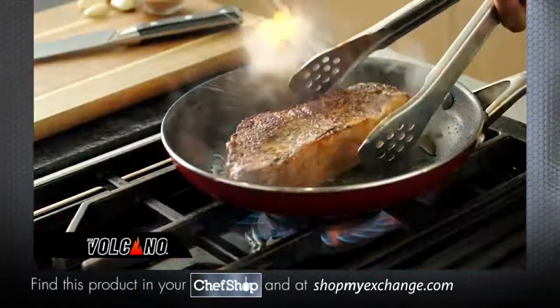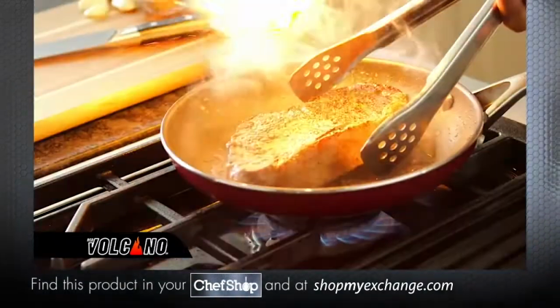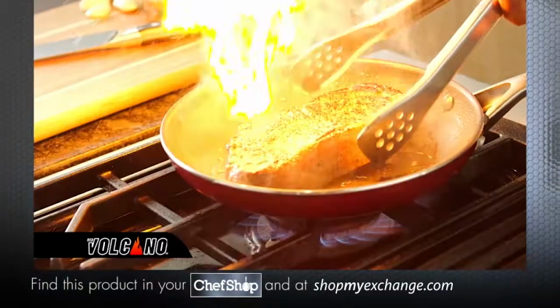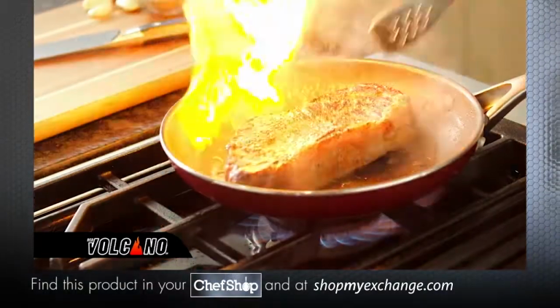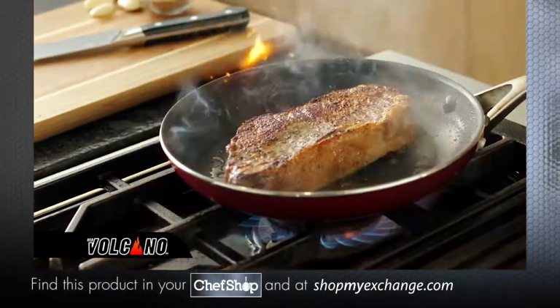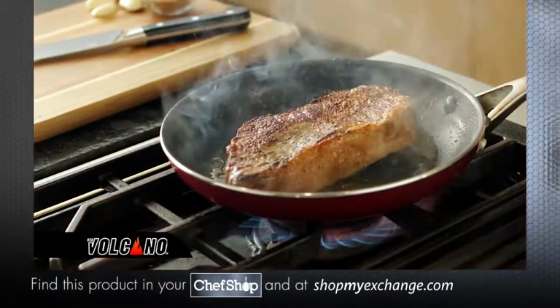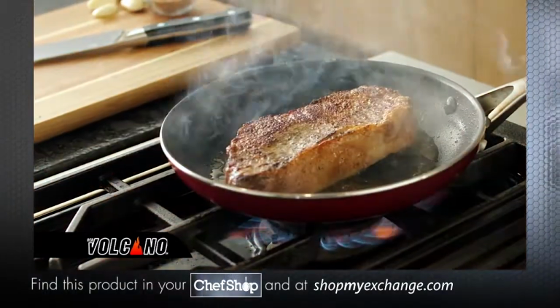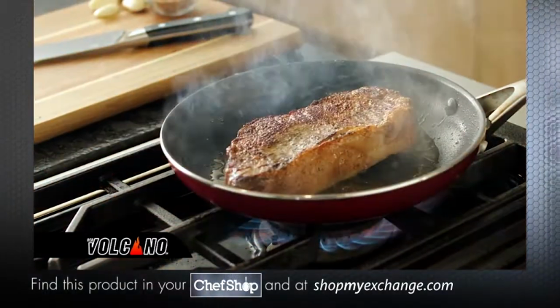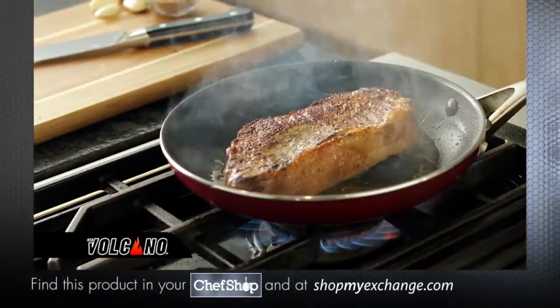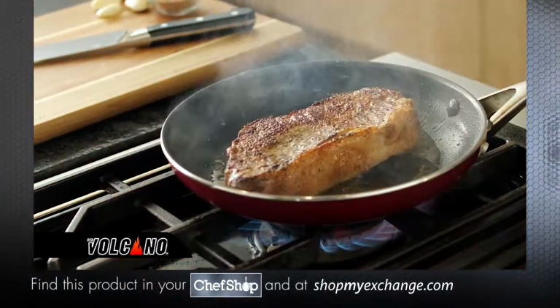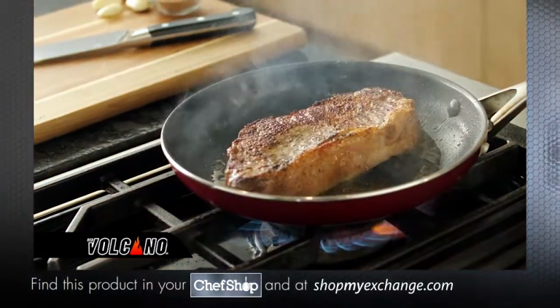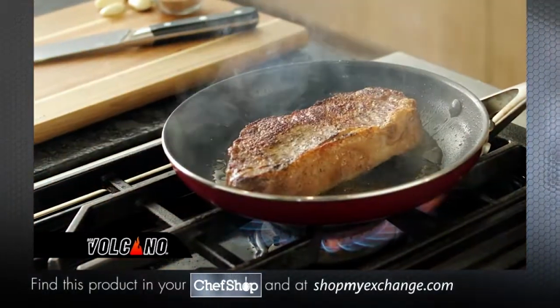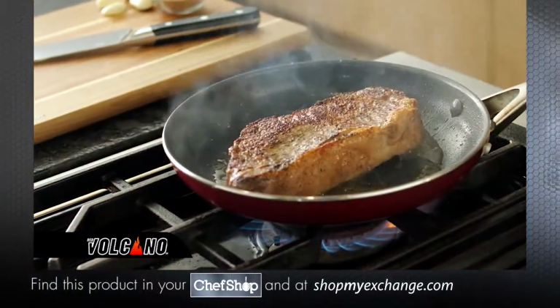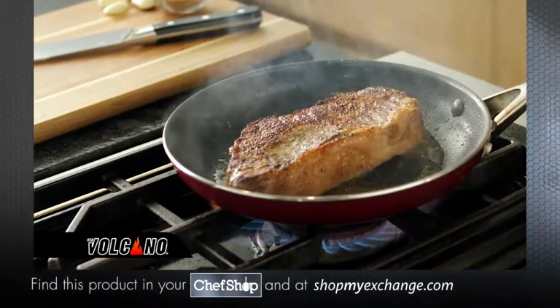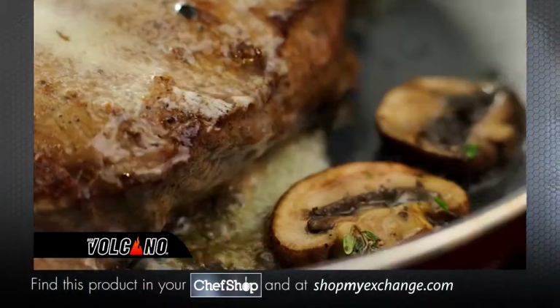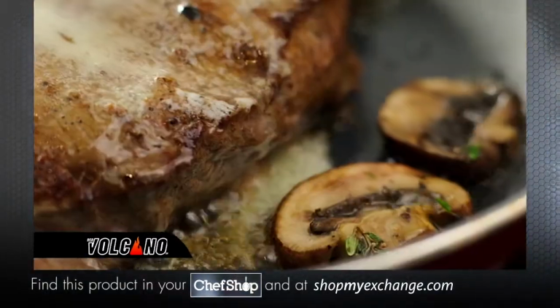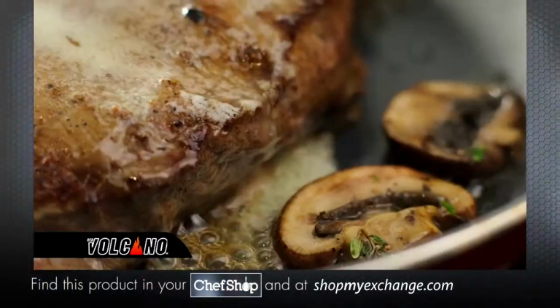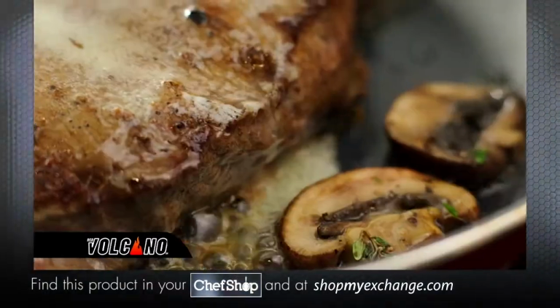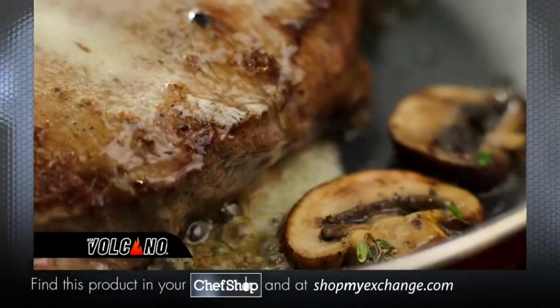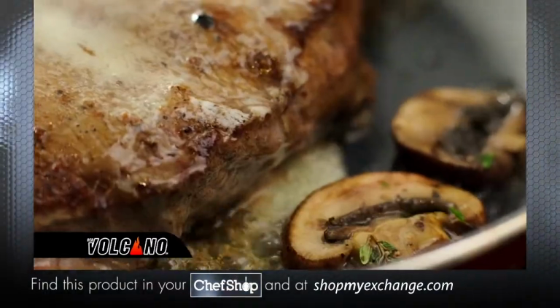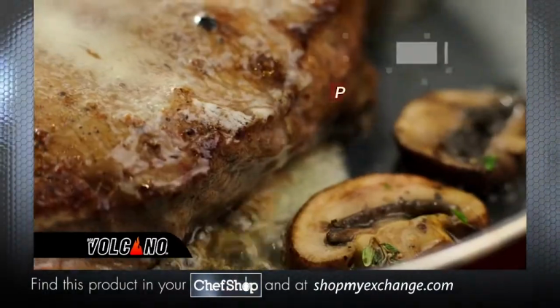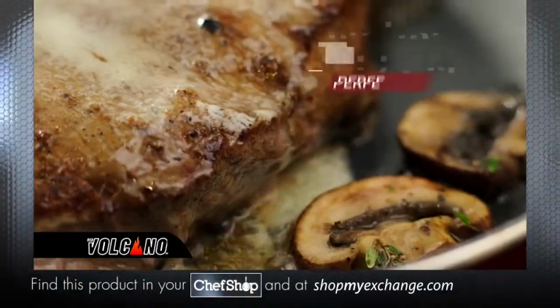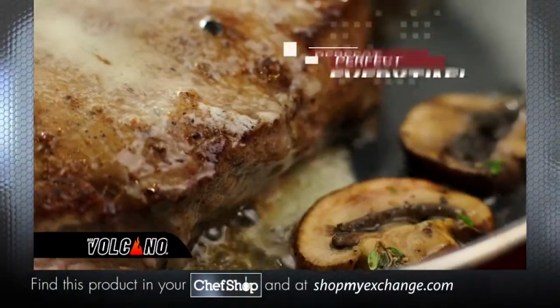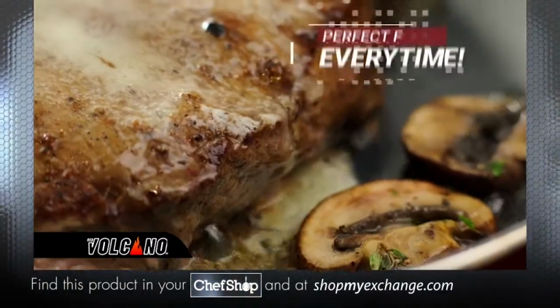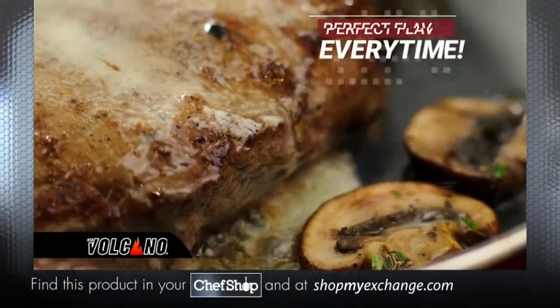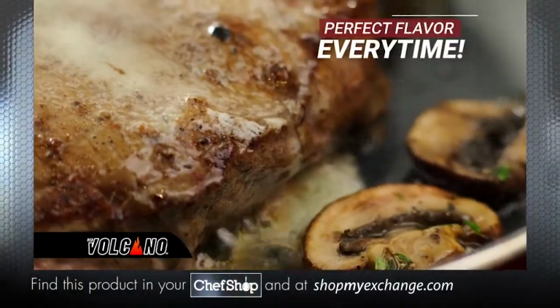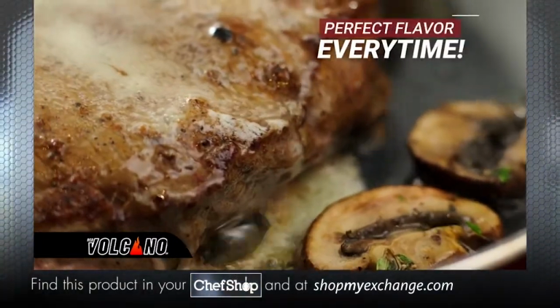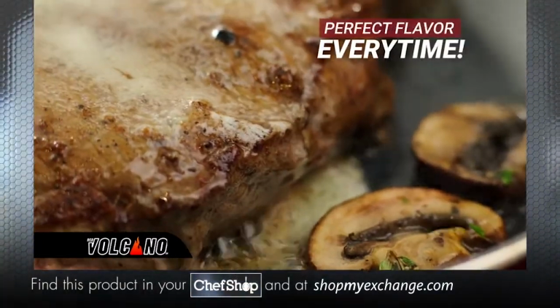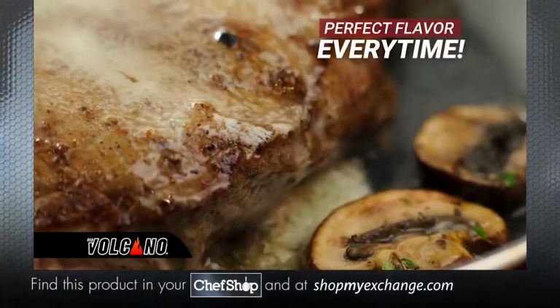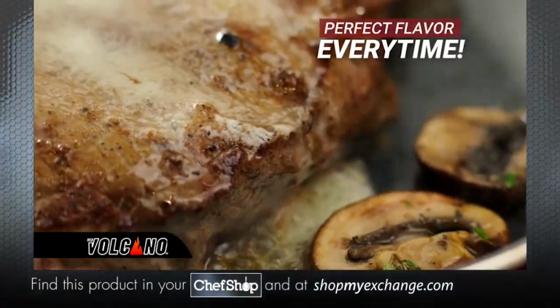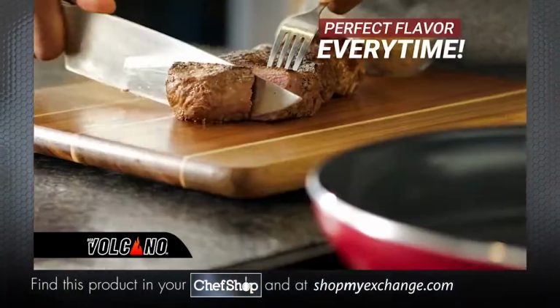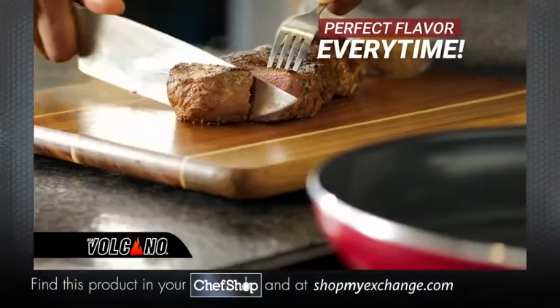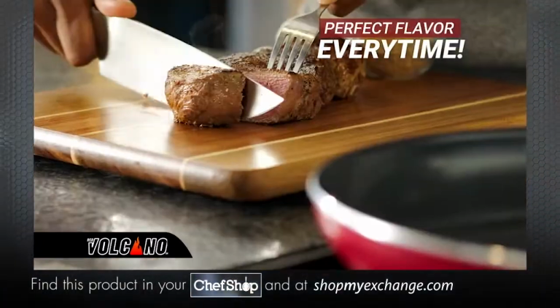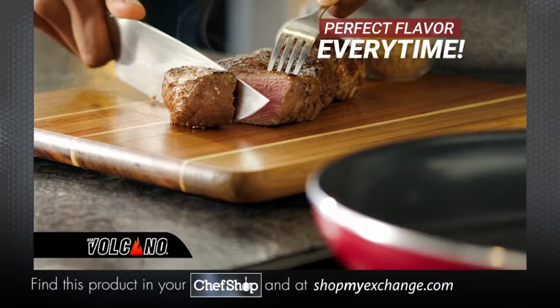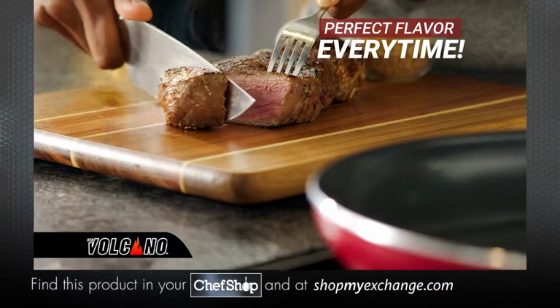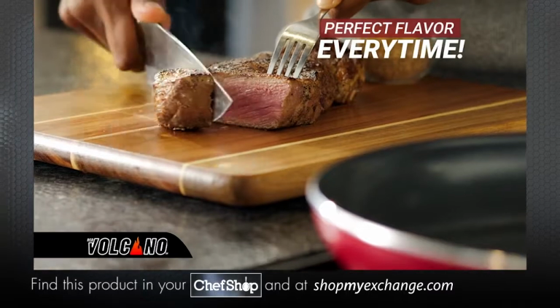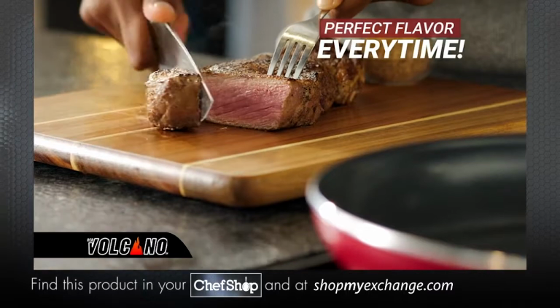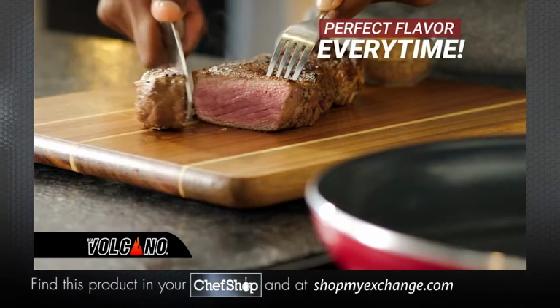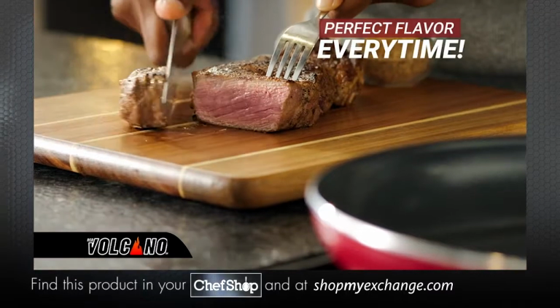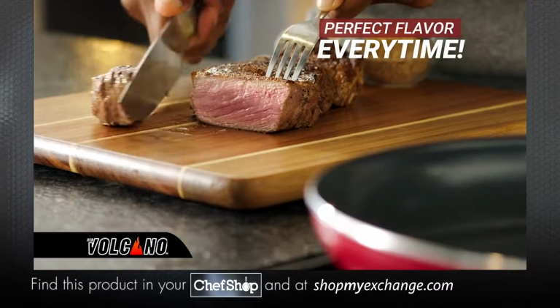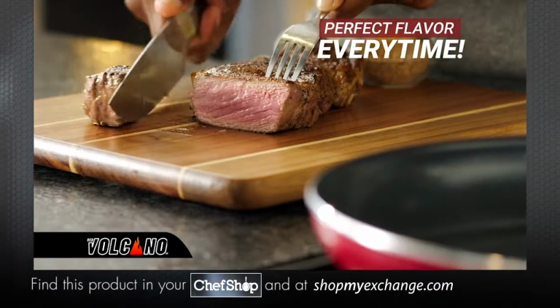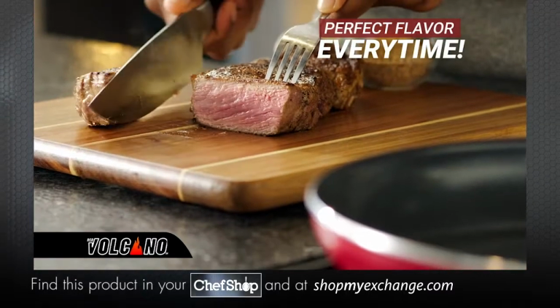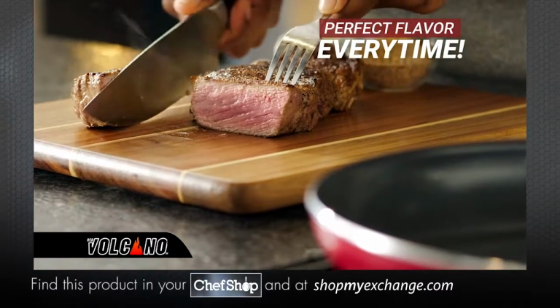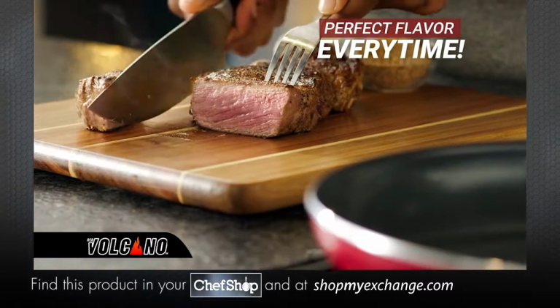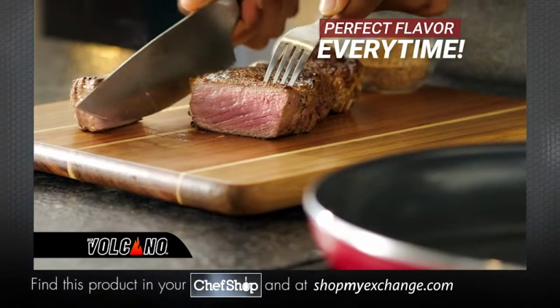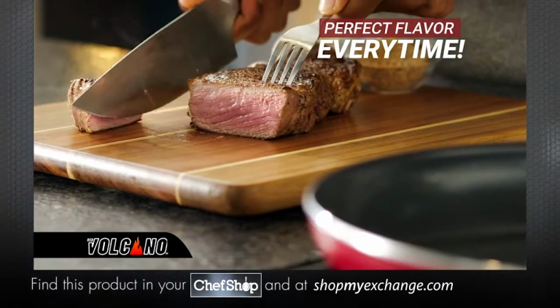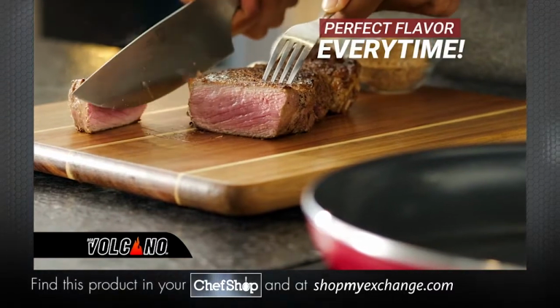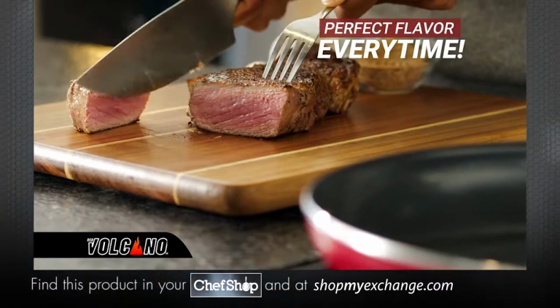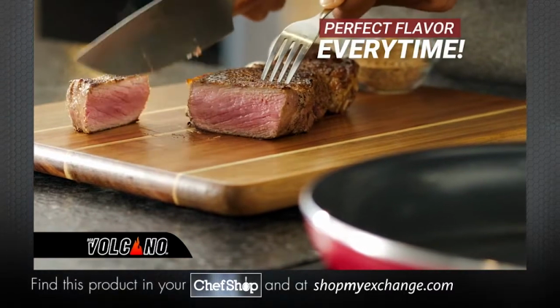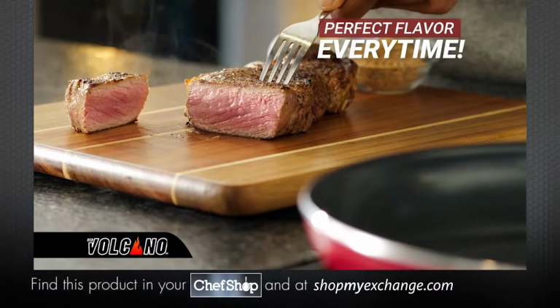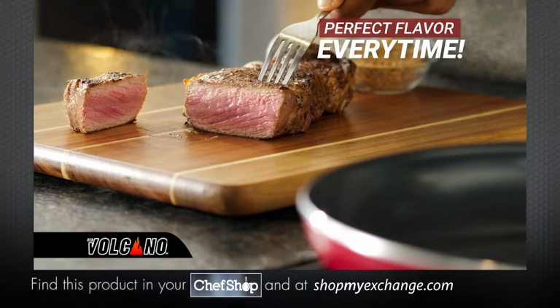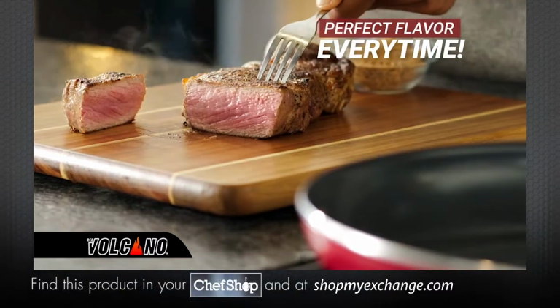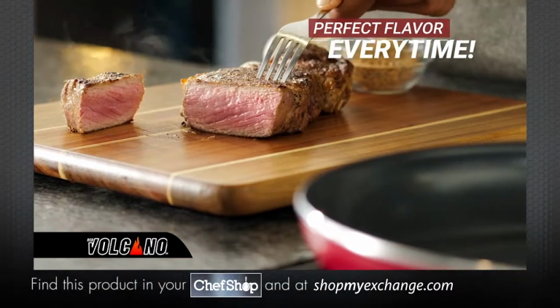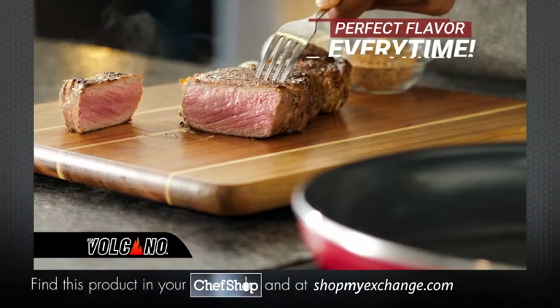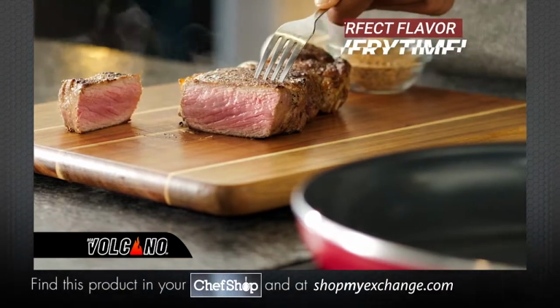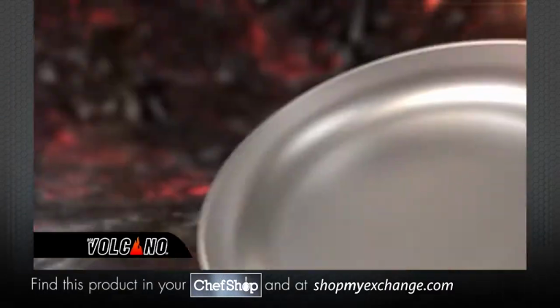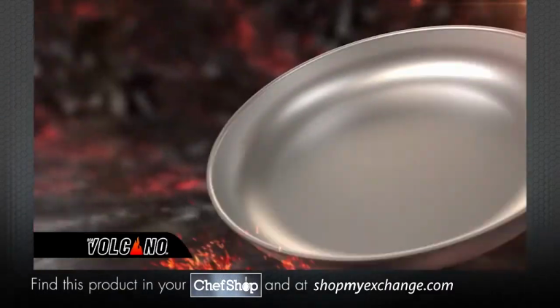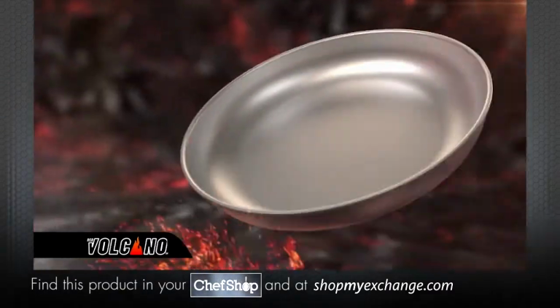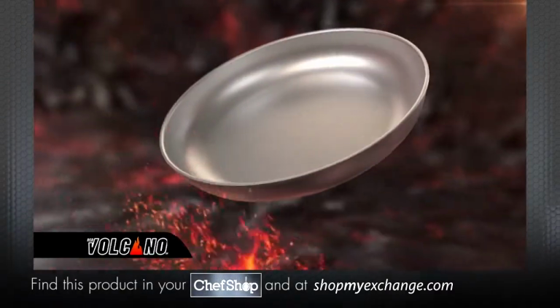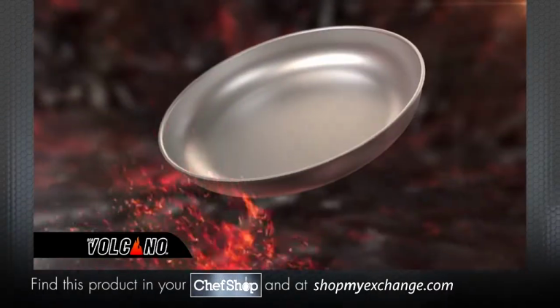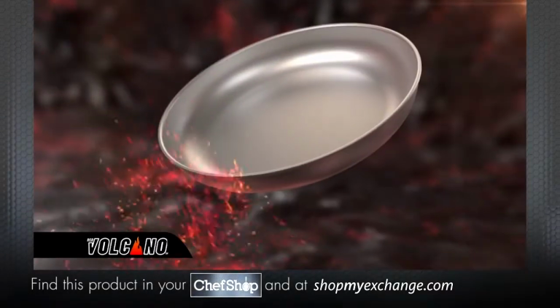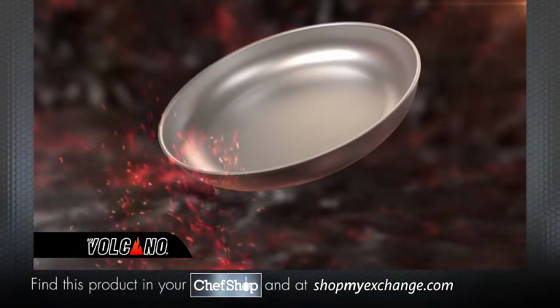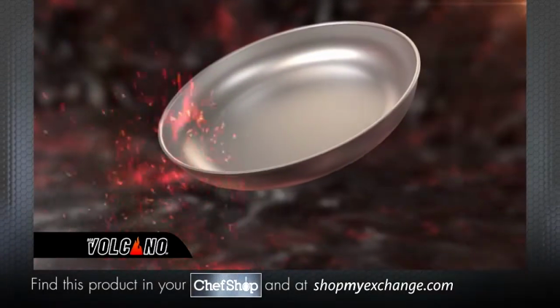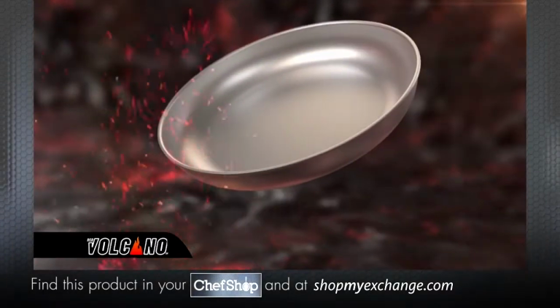Now, sear and brown better, giving you perfect flavor every time. The secret to Red Volcano is in its high-tech construction.